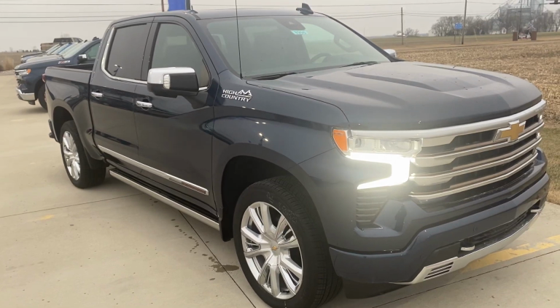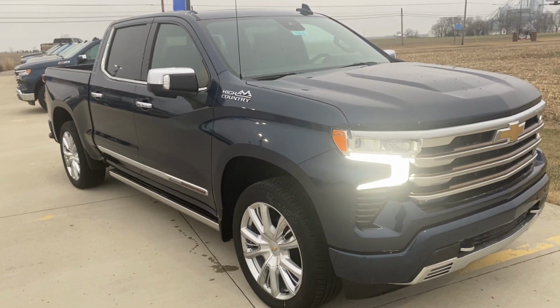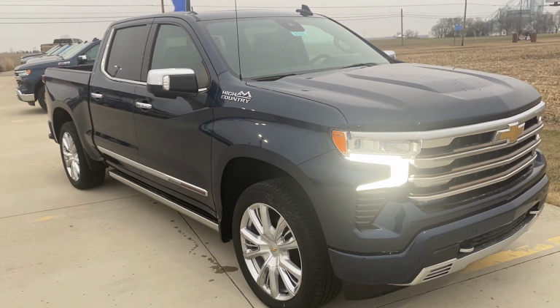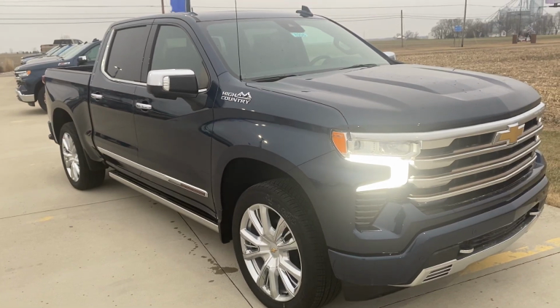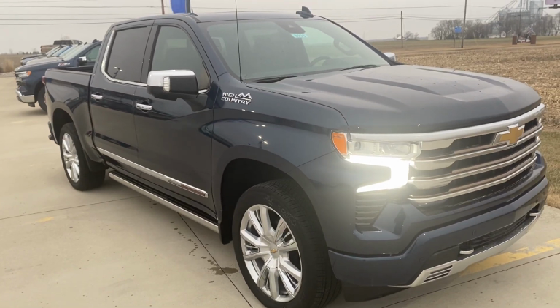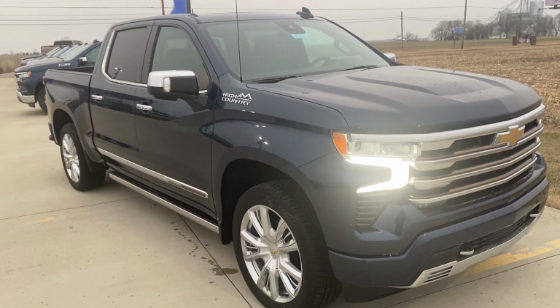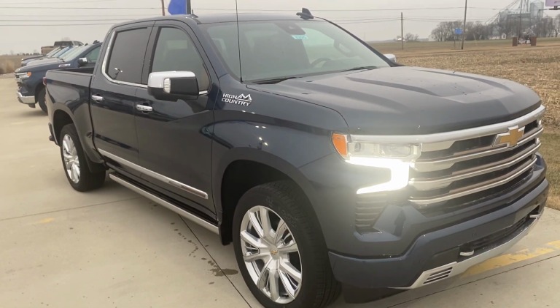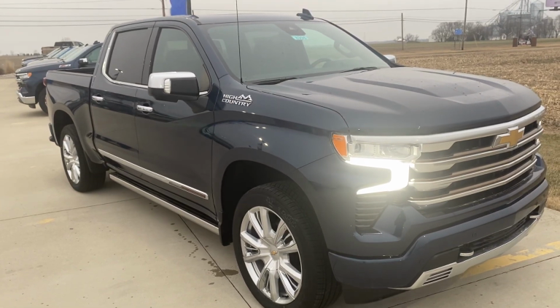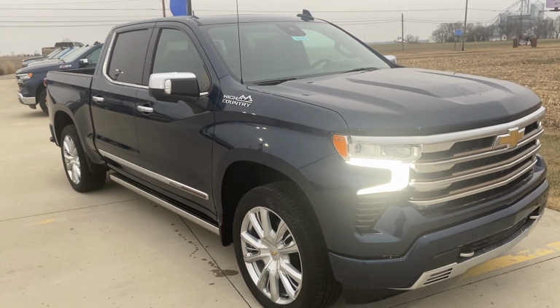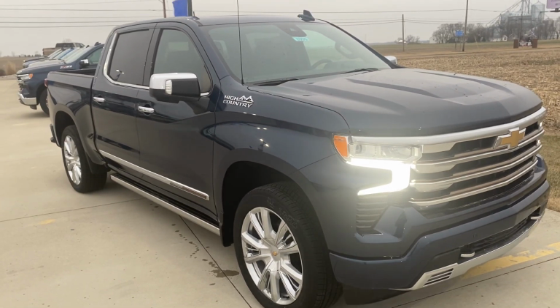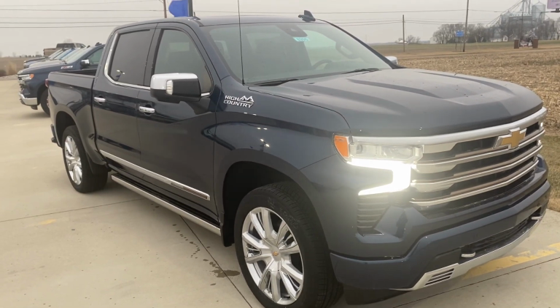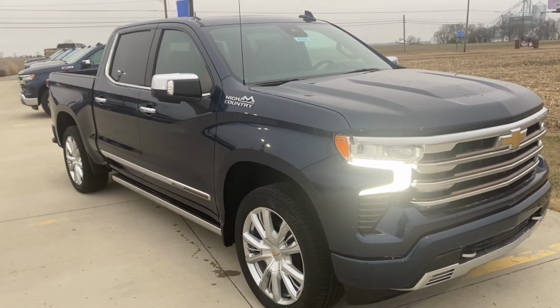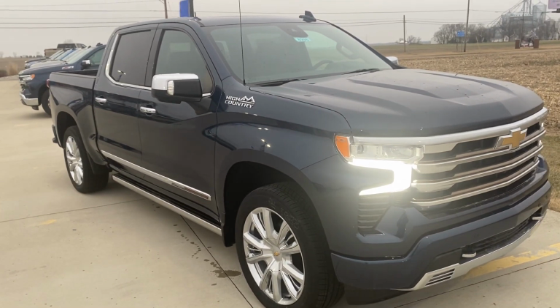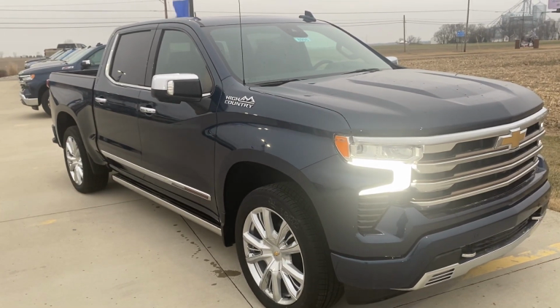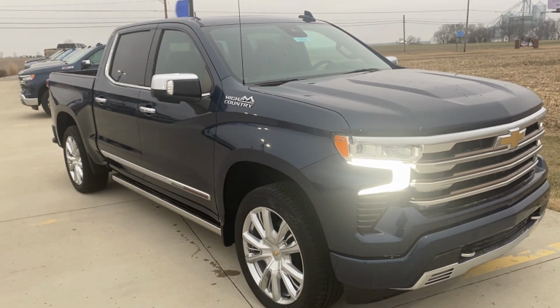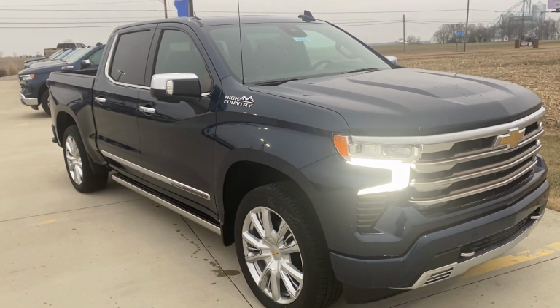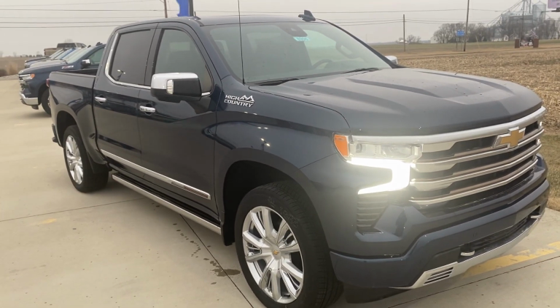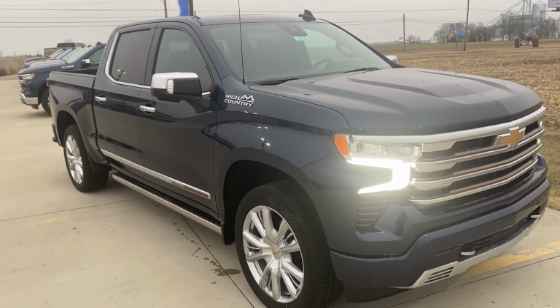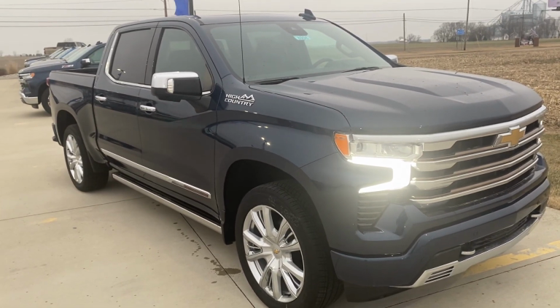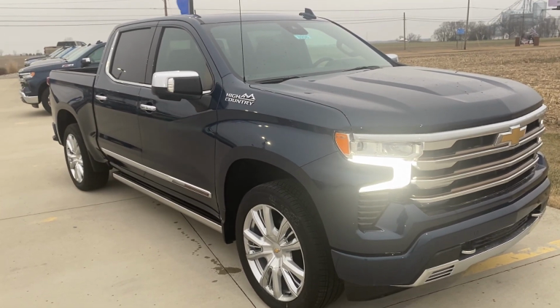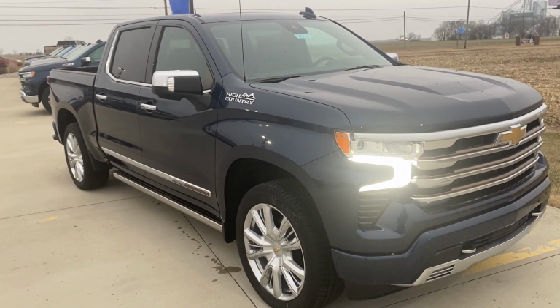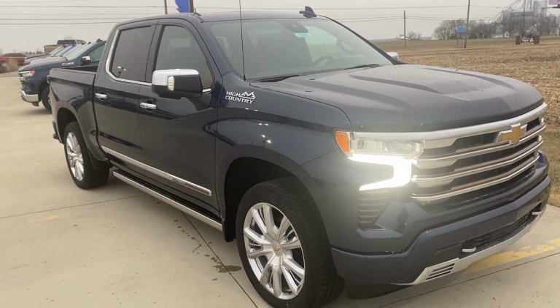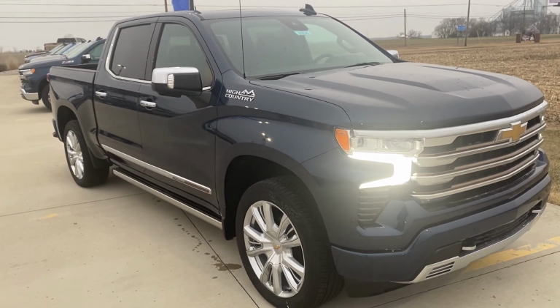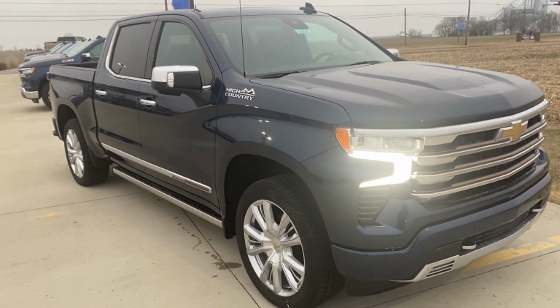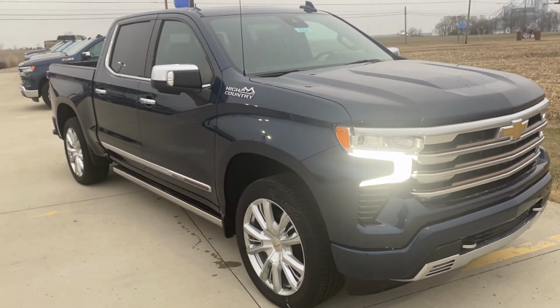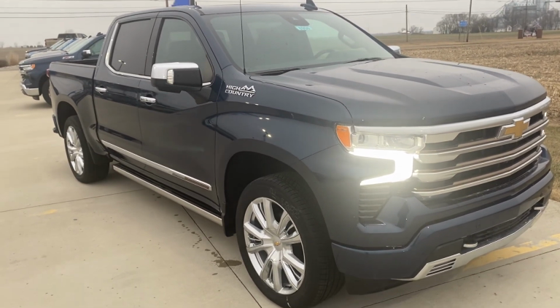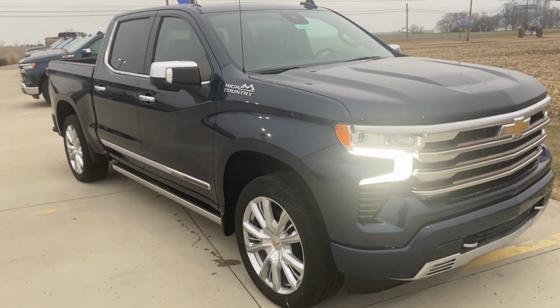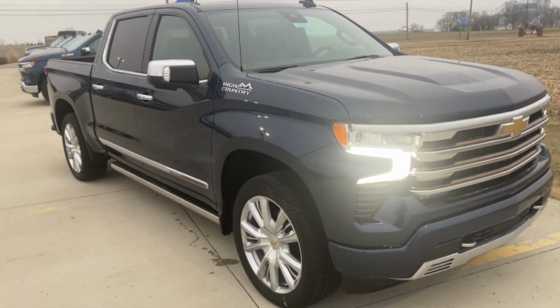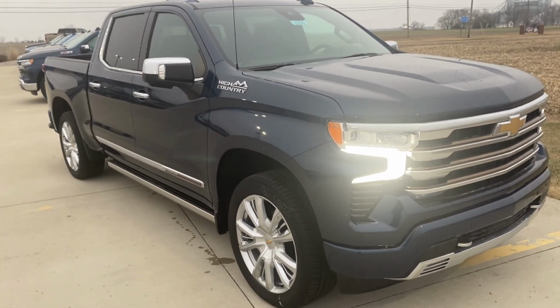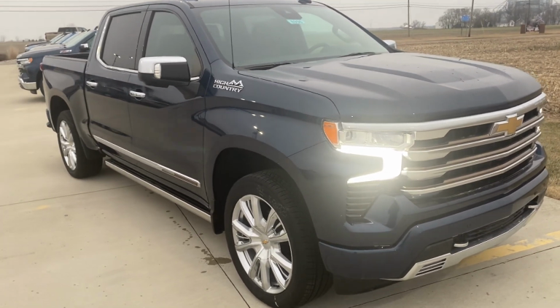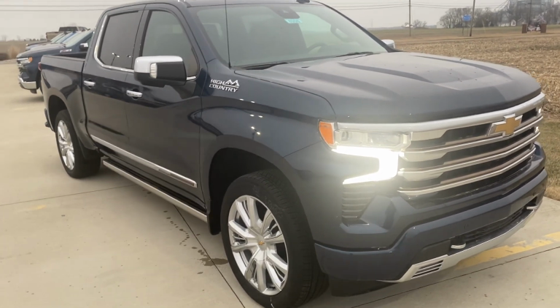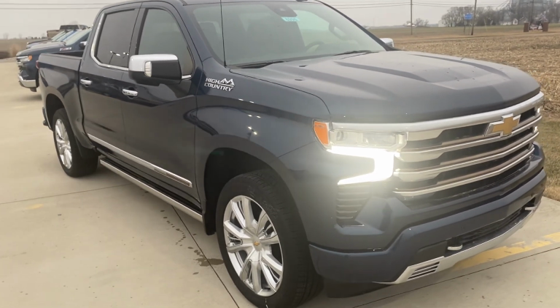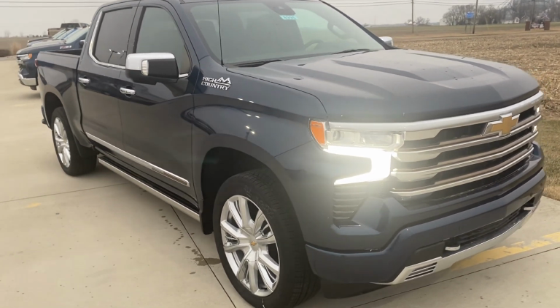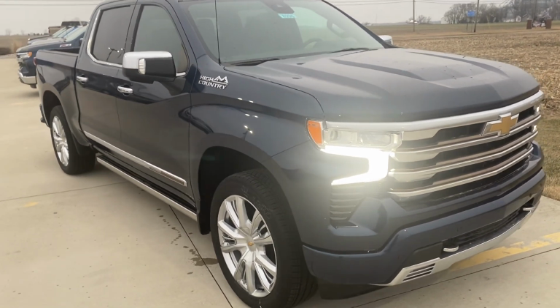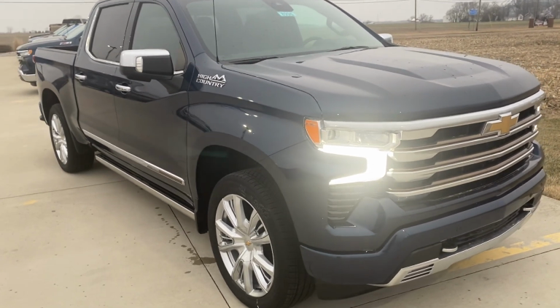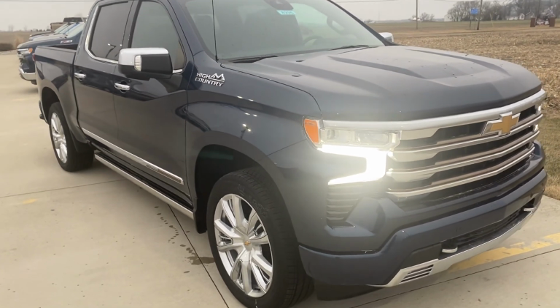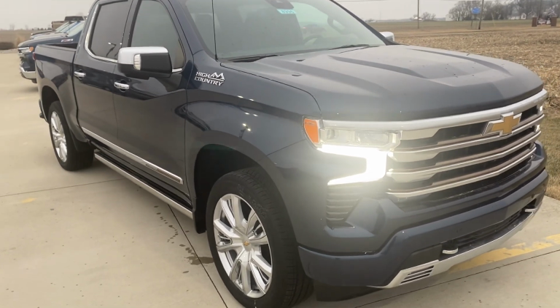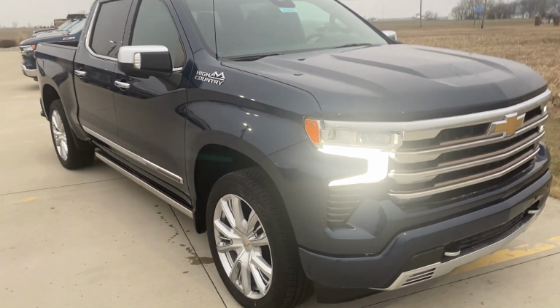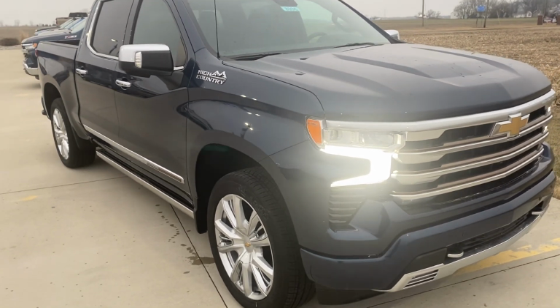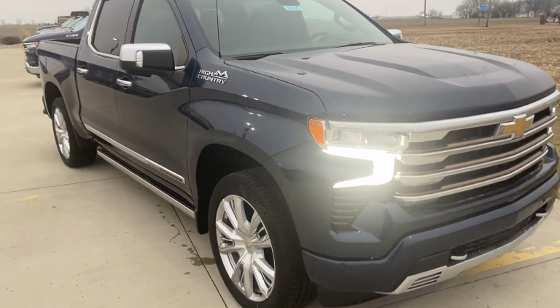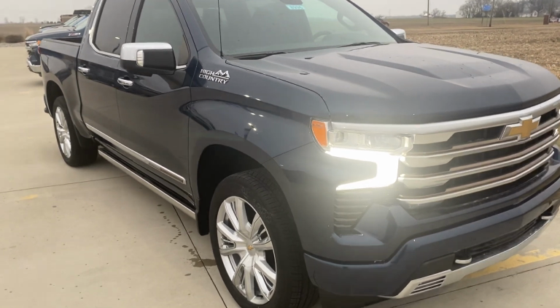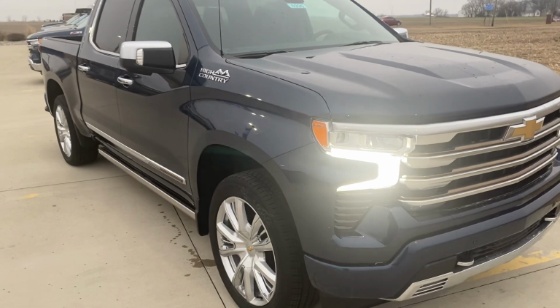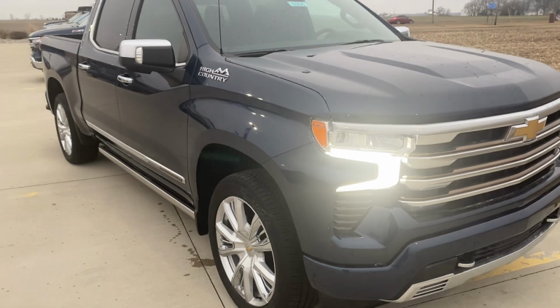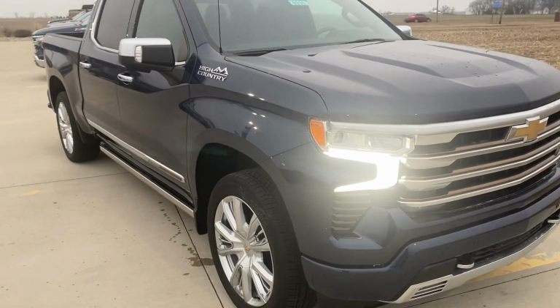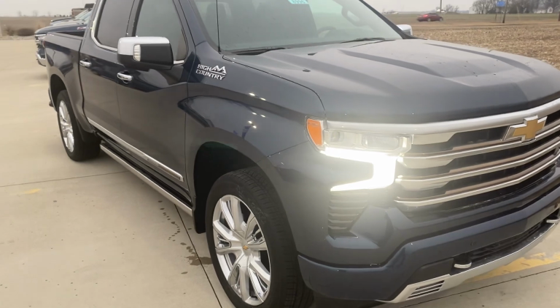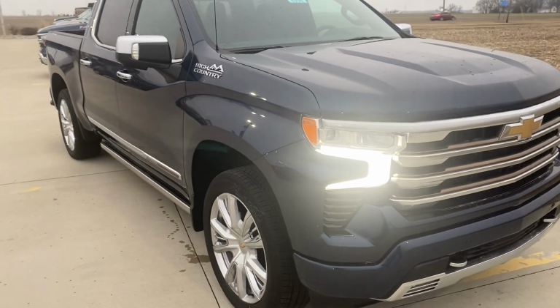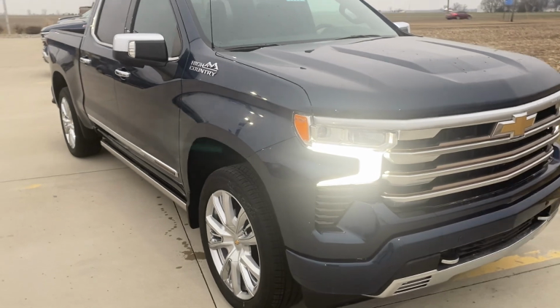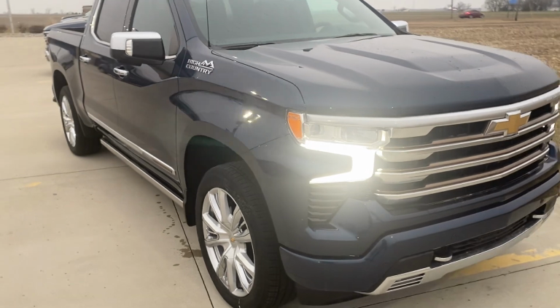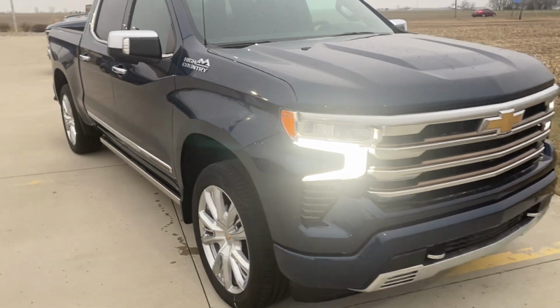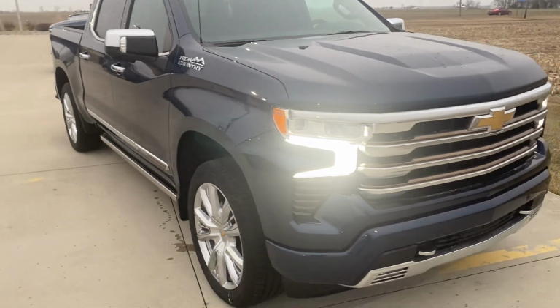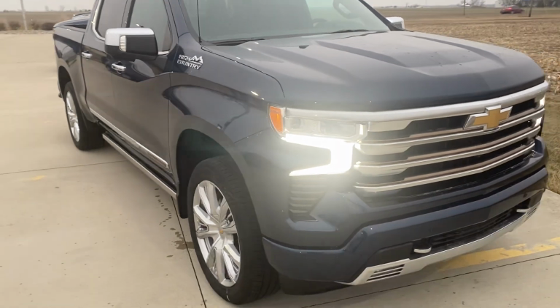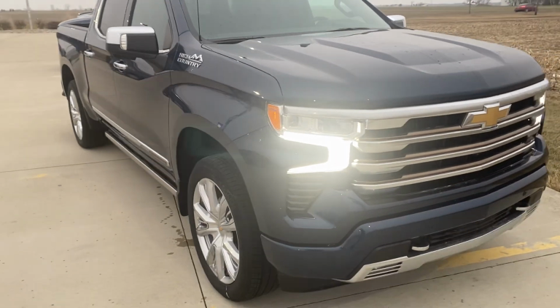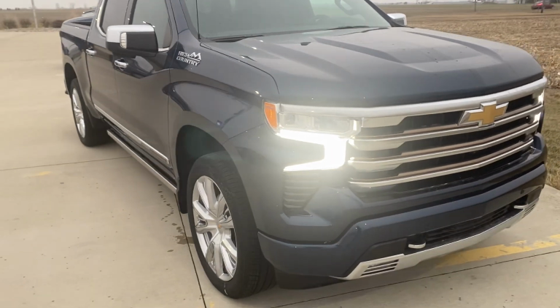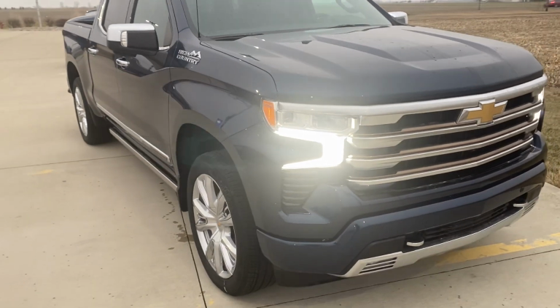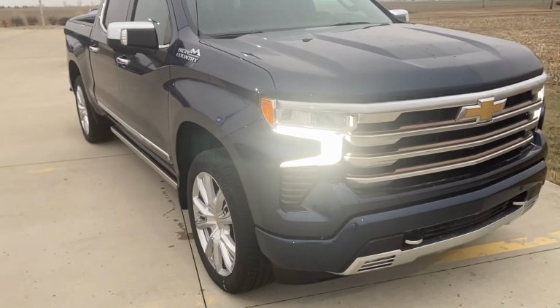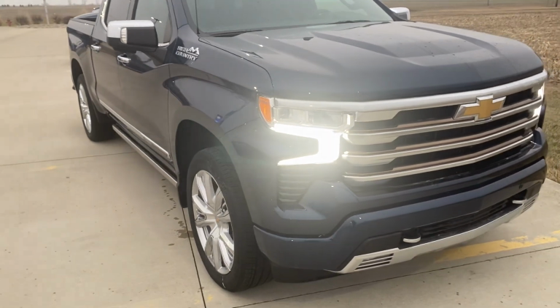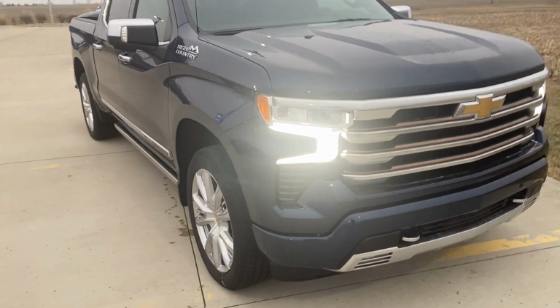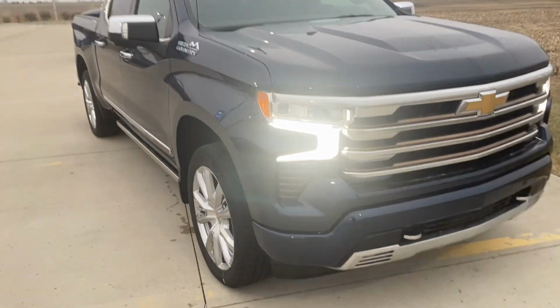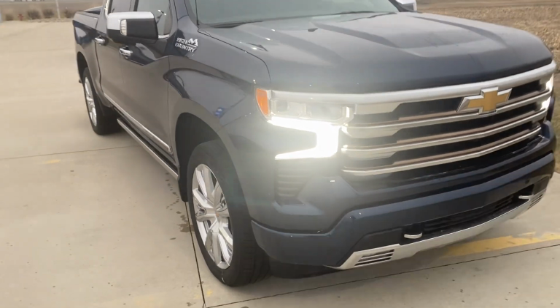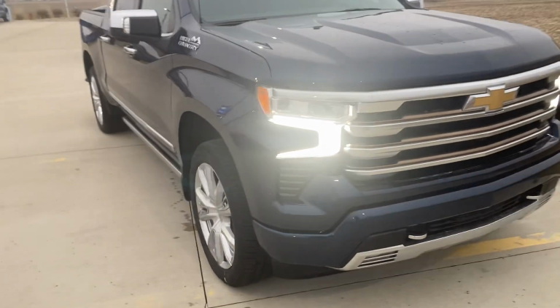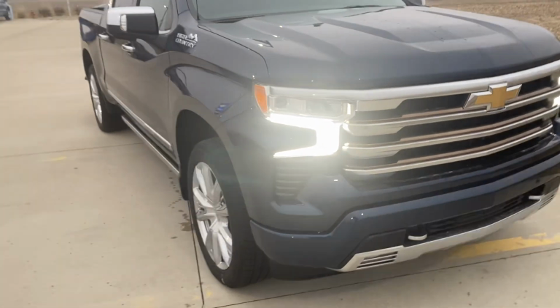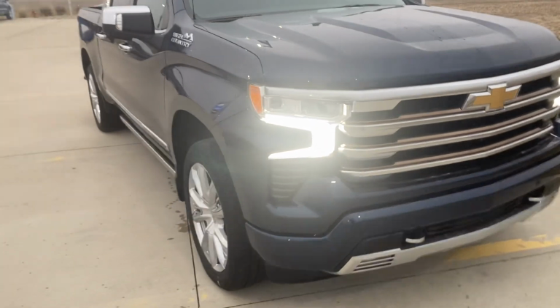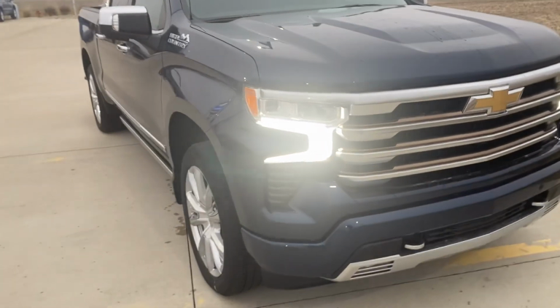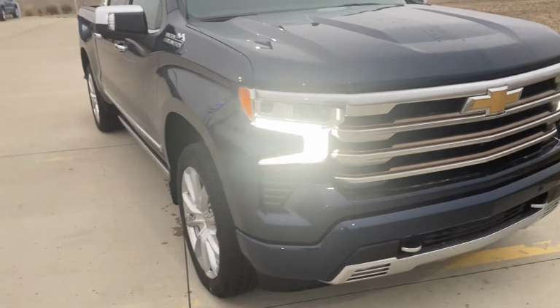Hi, Mike Lippall here at Steichen Chevrolet in Paulding. This is our brand new 2022 High Country Silverado 1500.